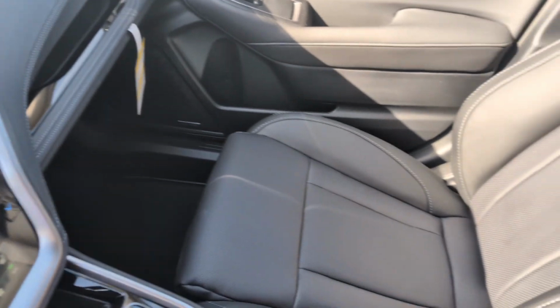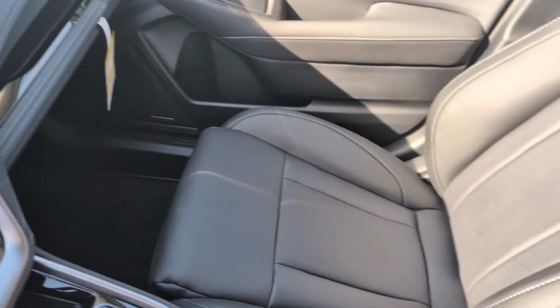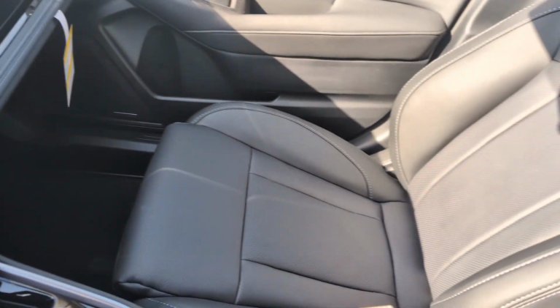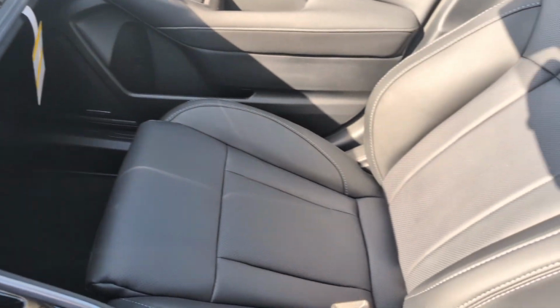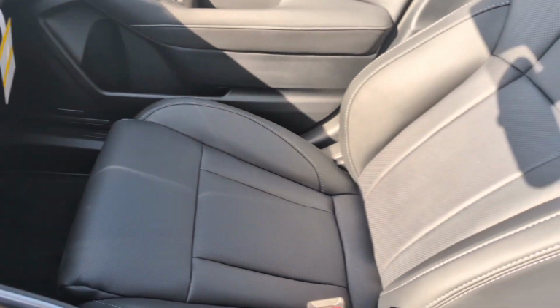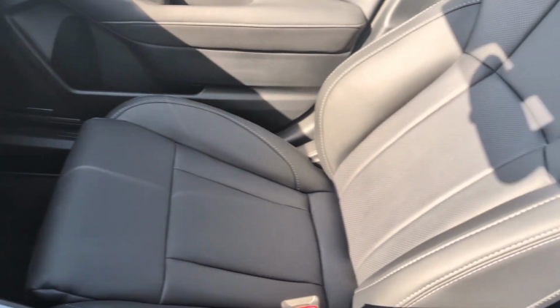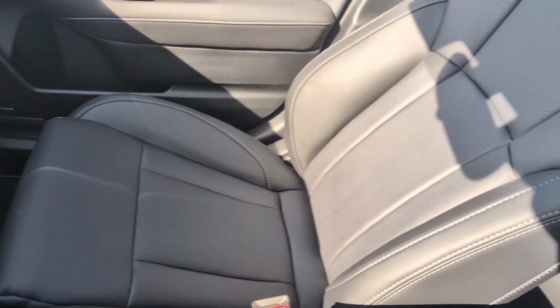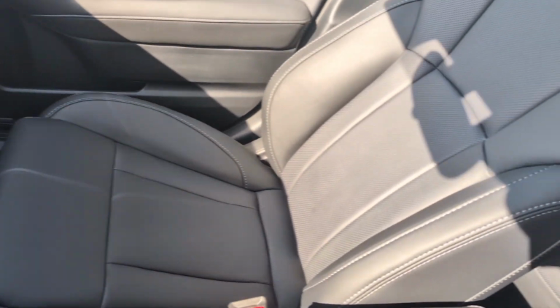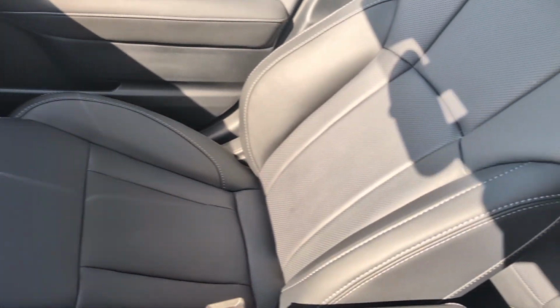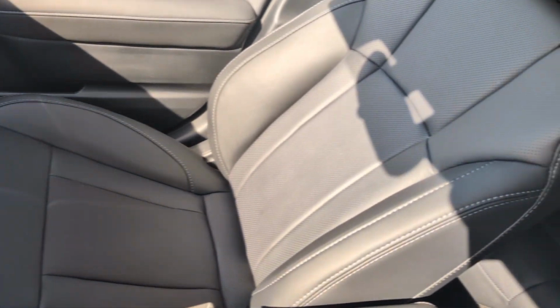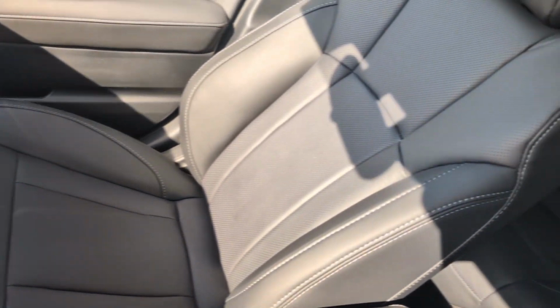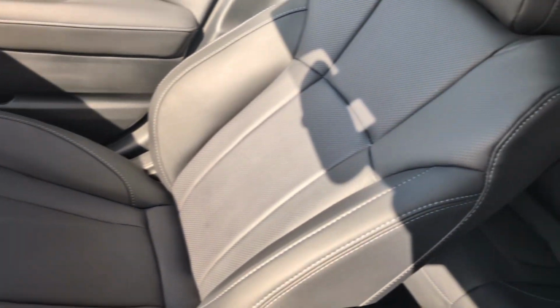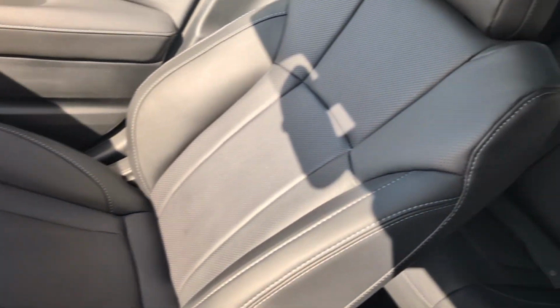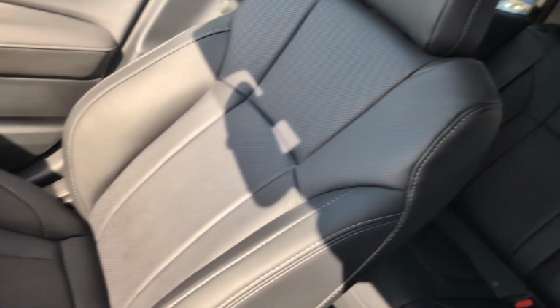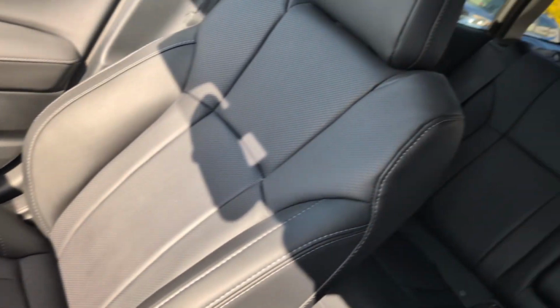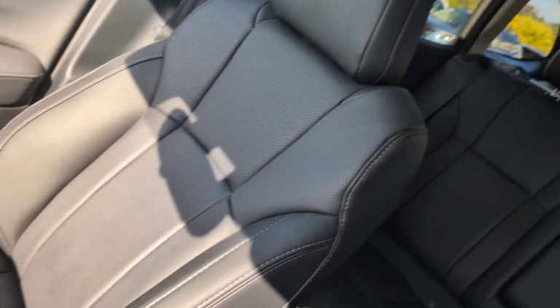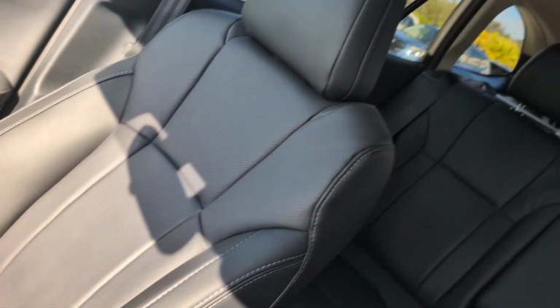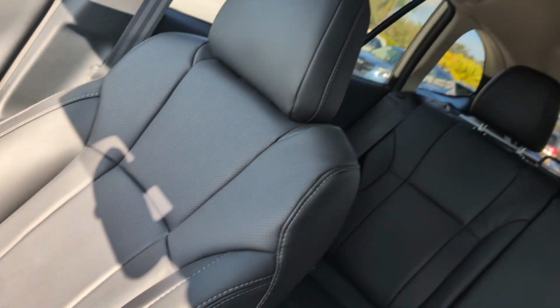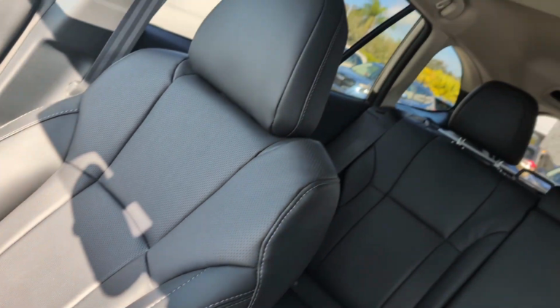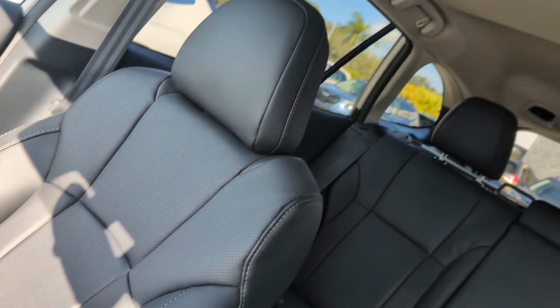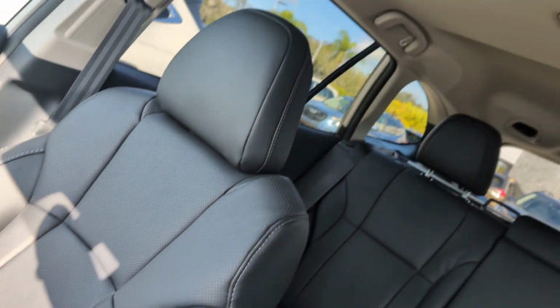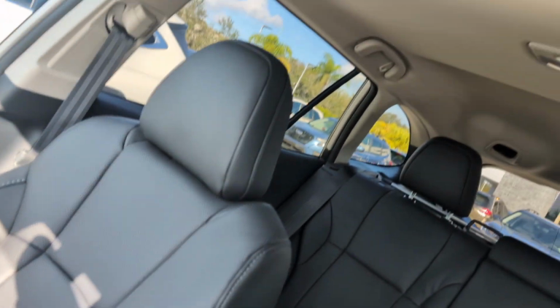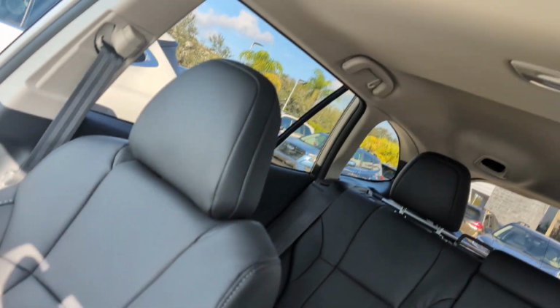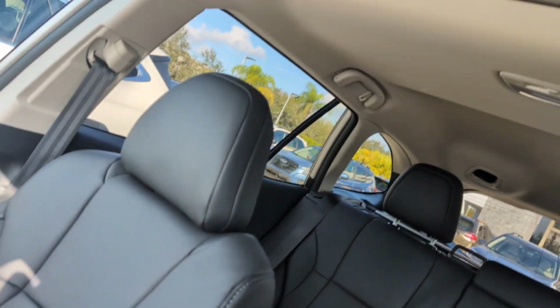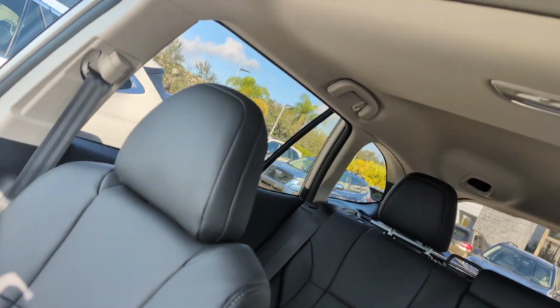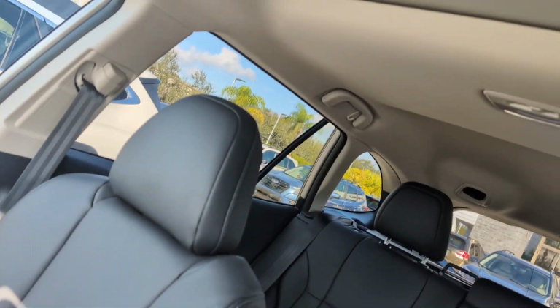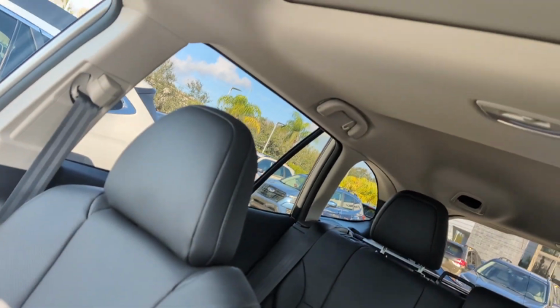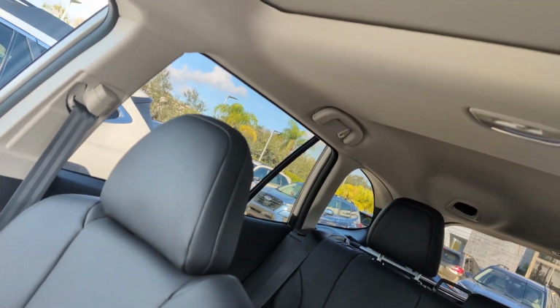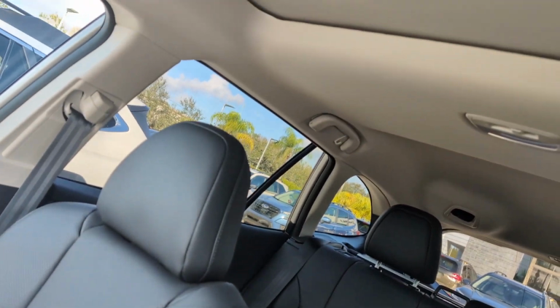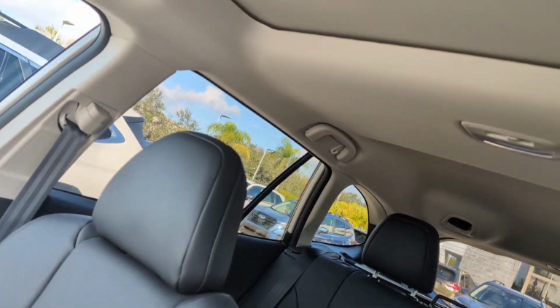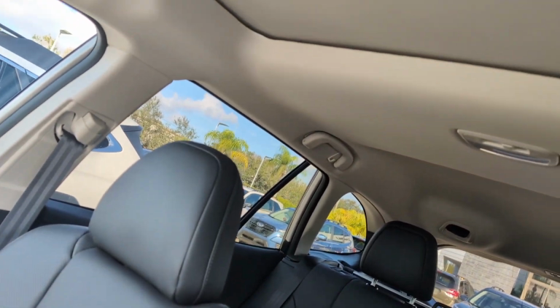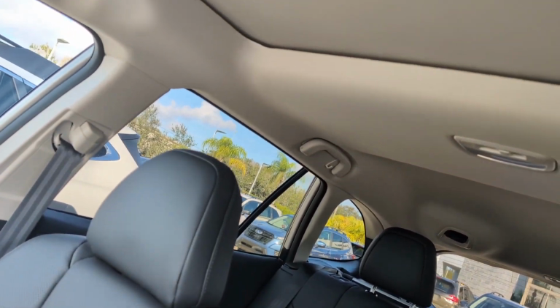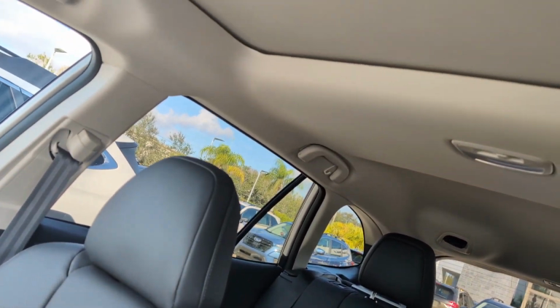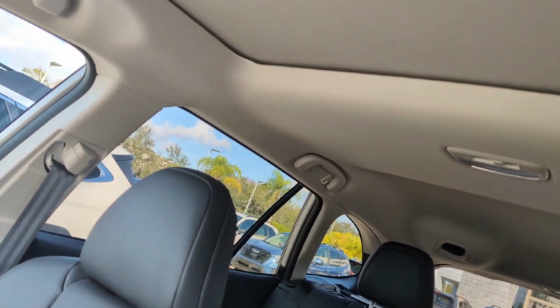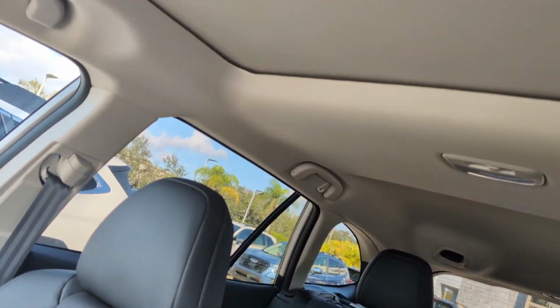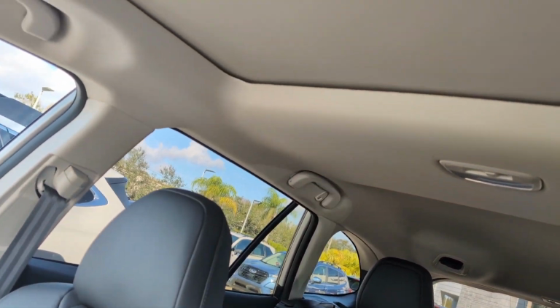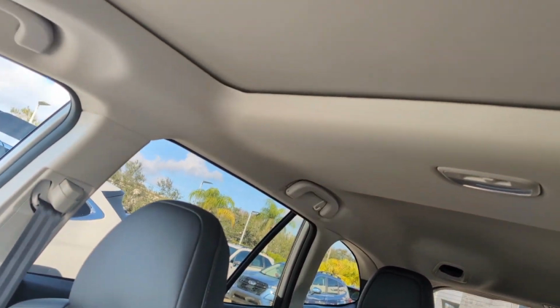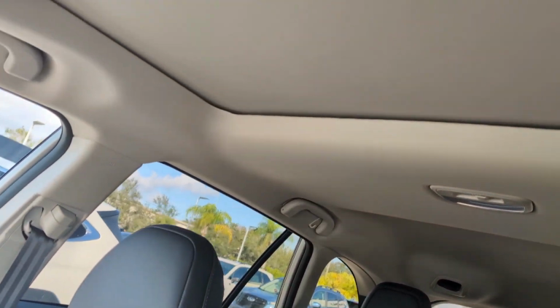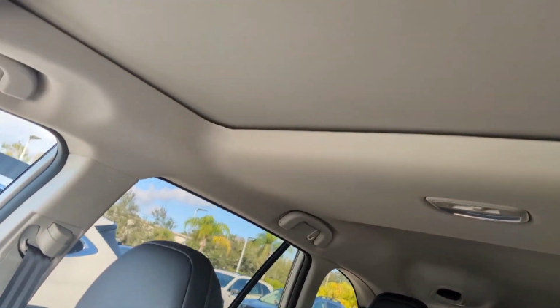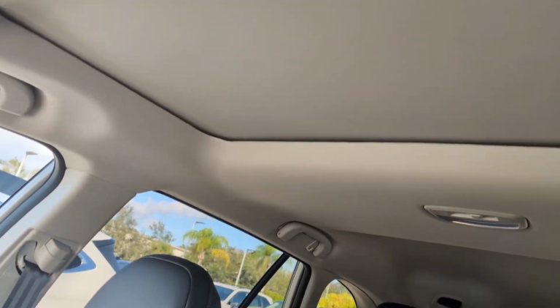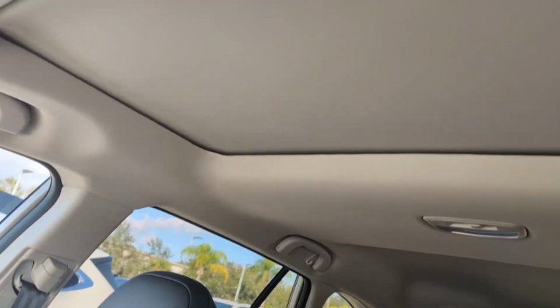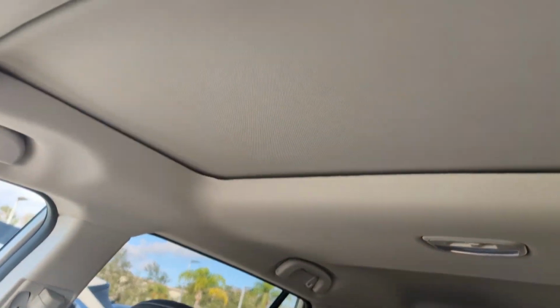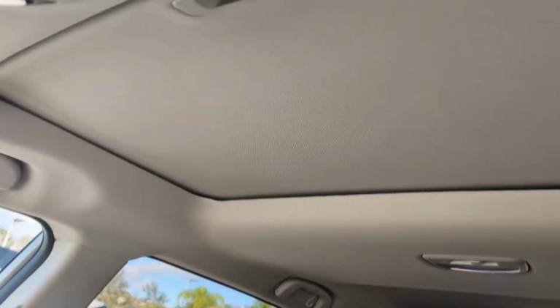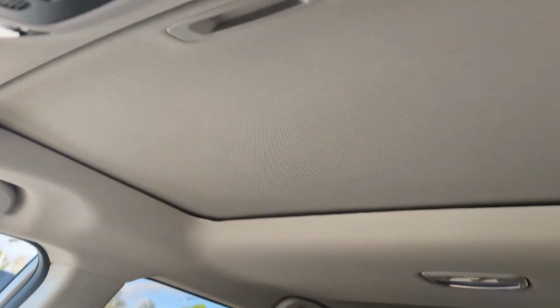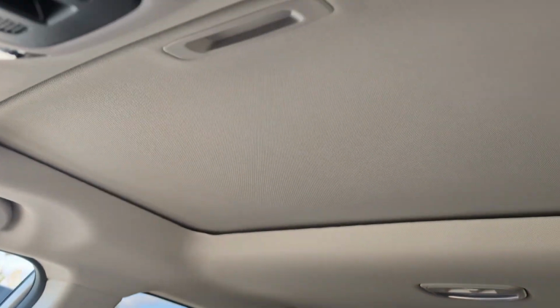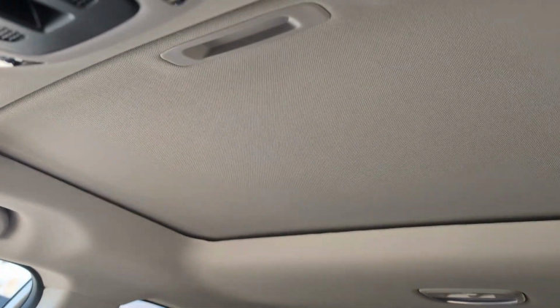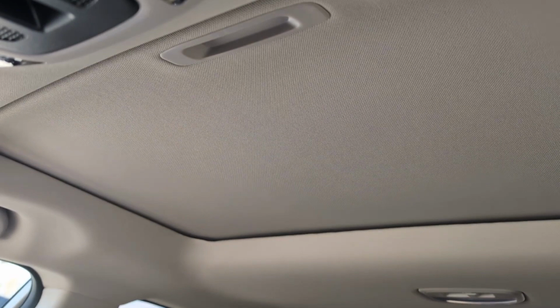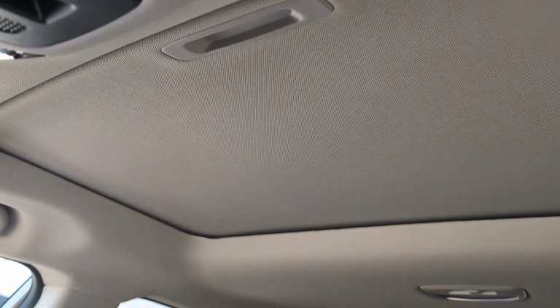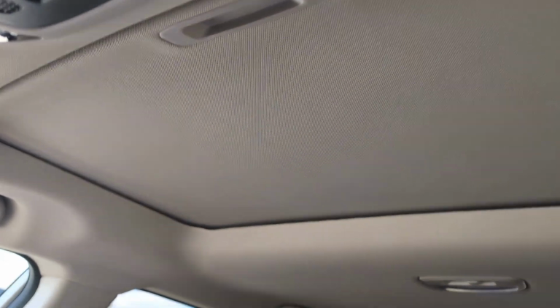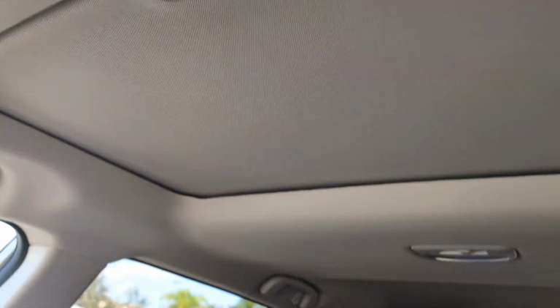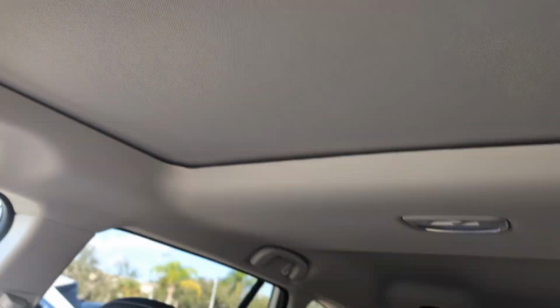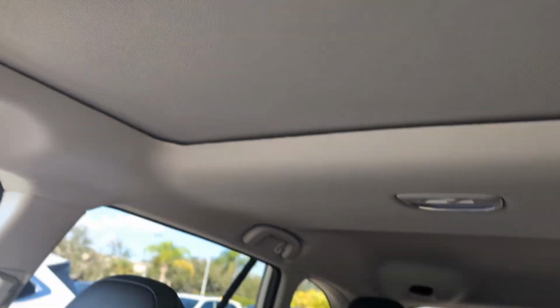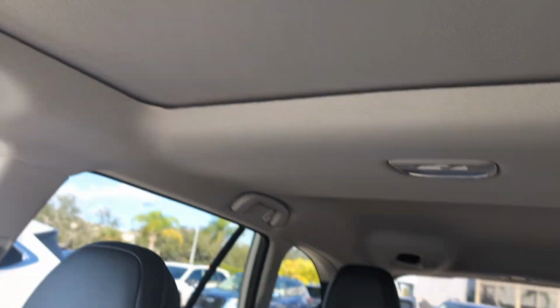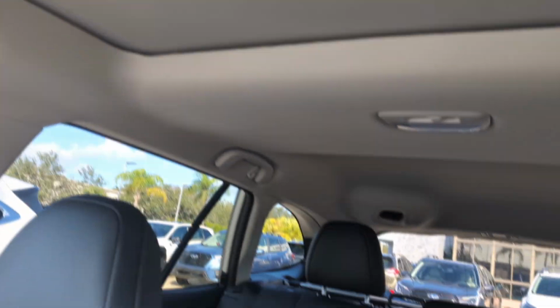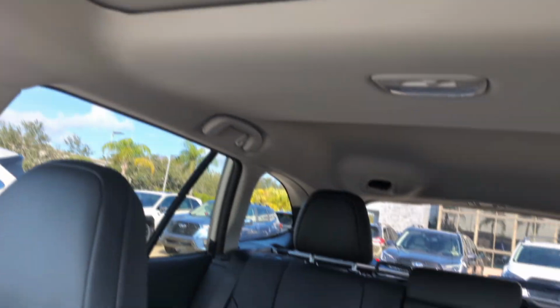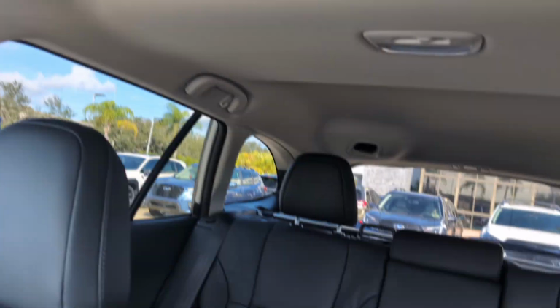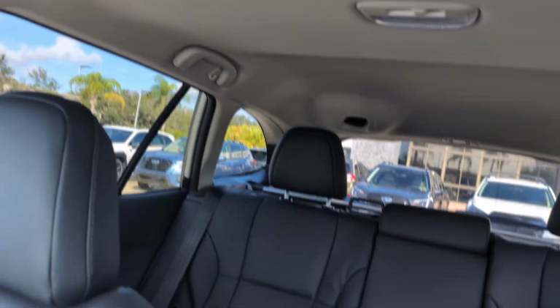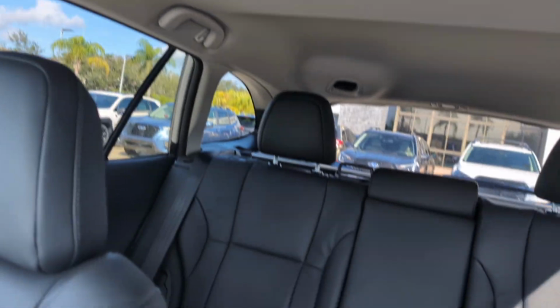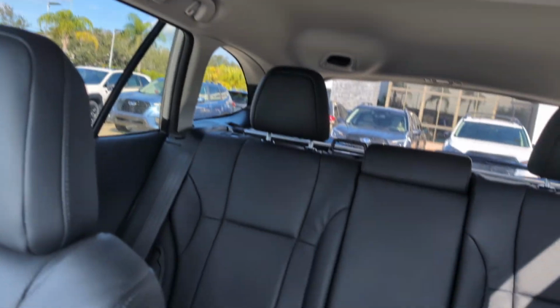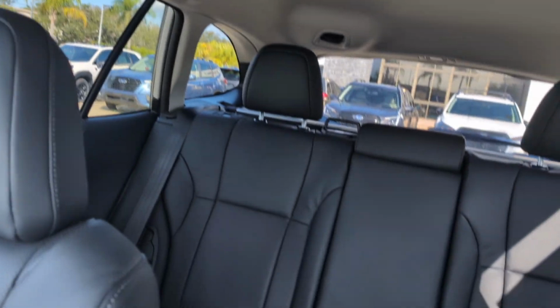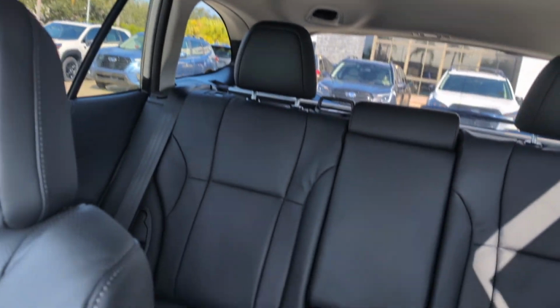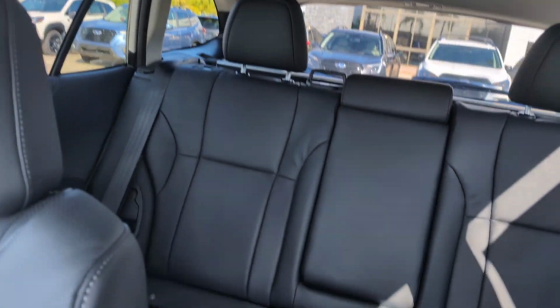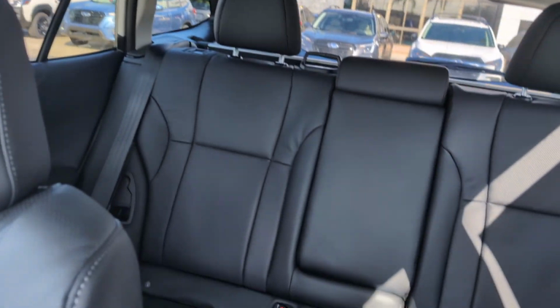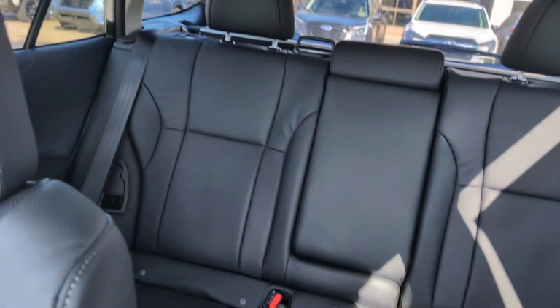Beautiful black leather seats, sunroofs, and you have a lot of space in the back.